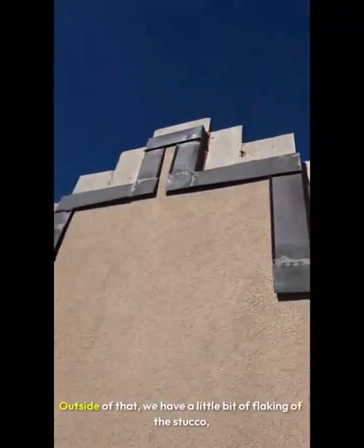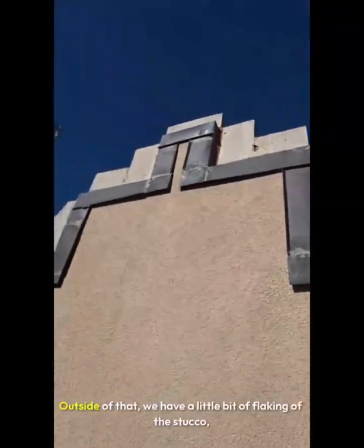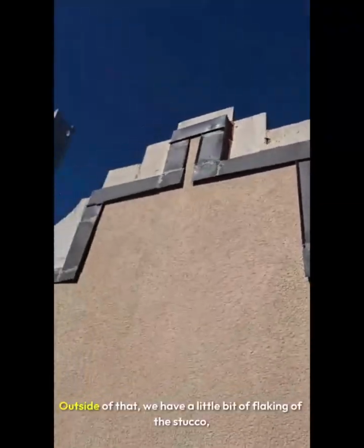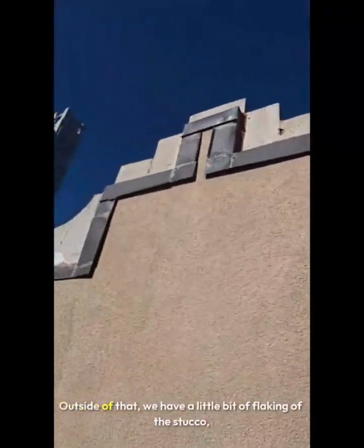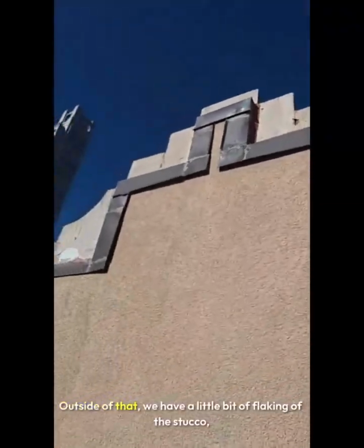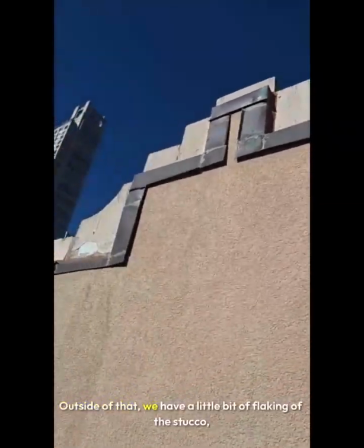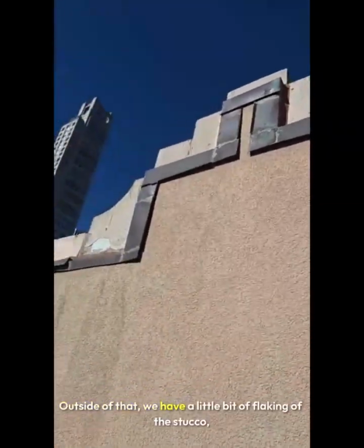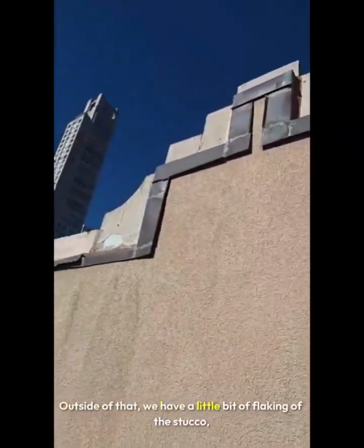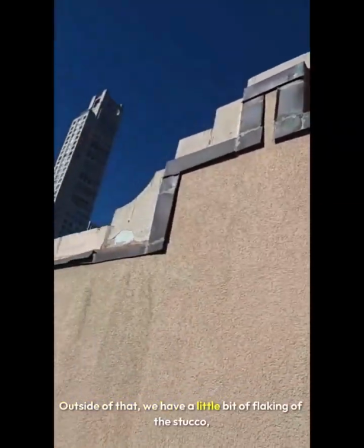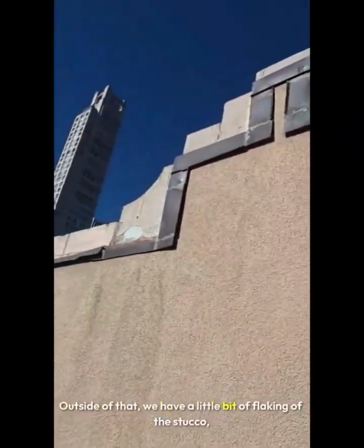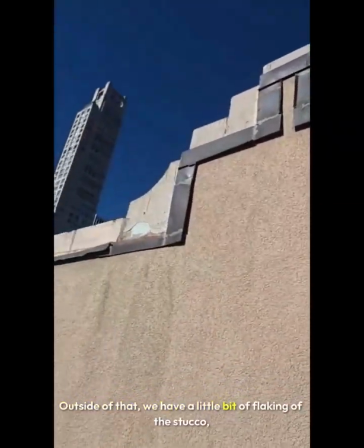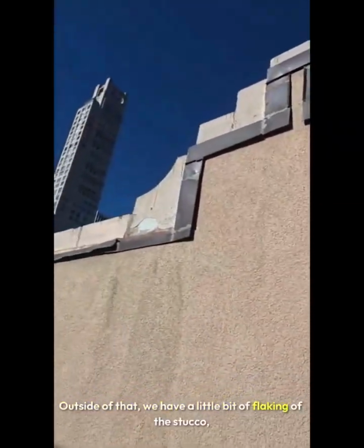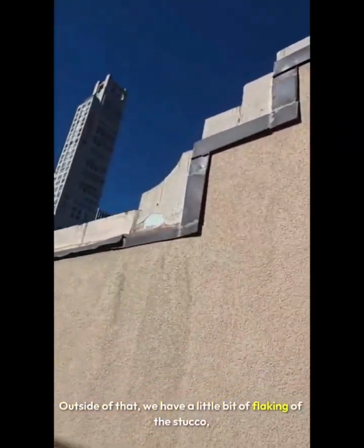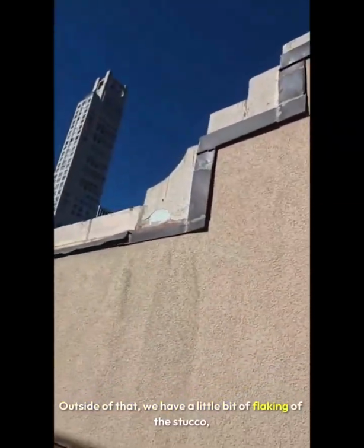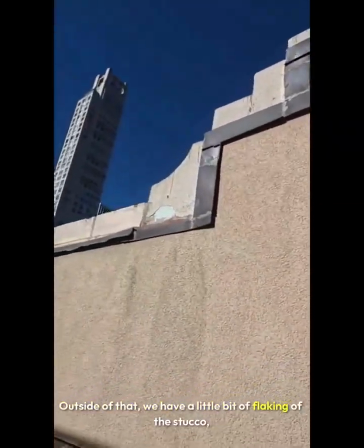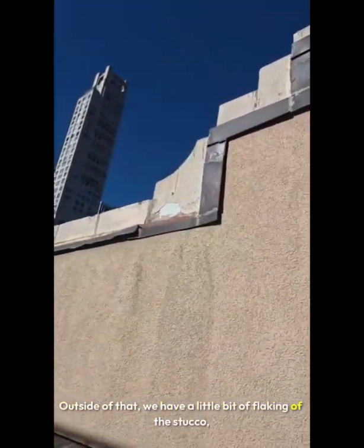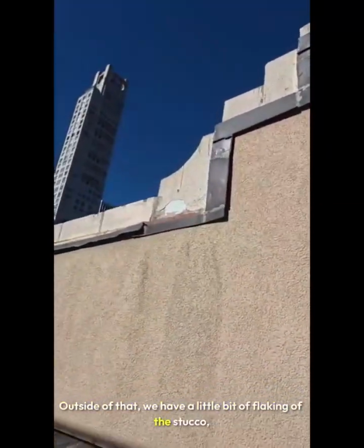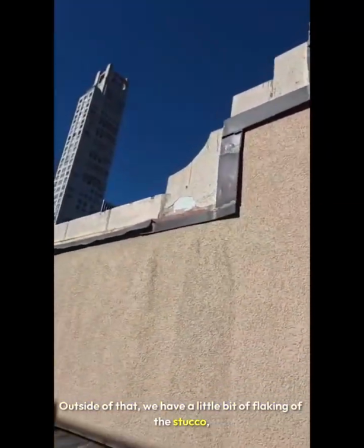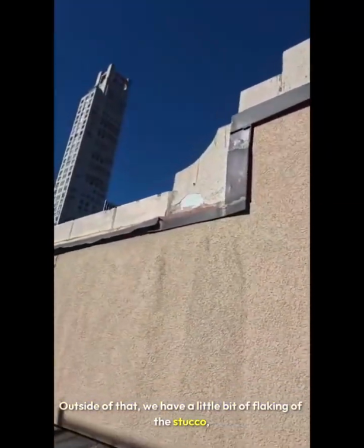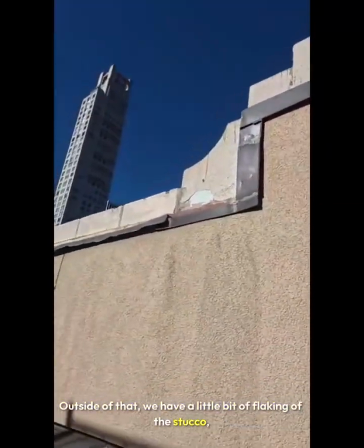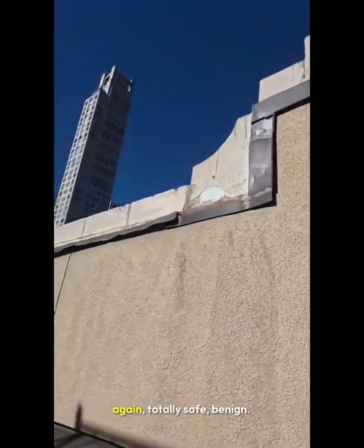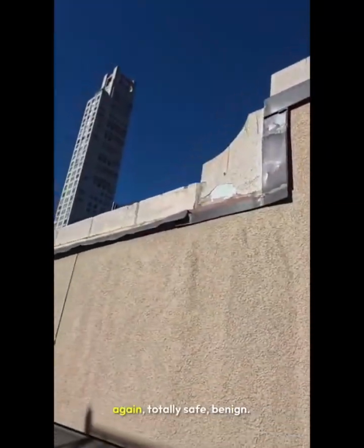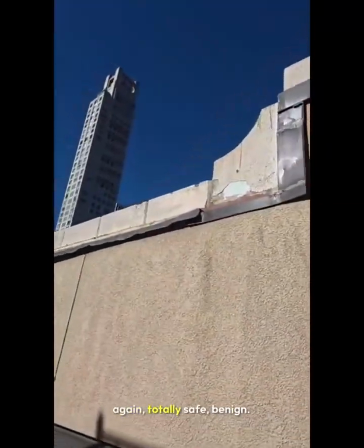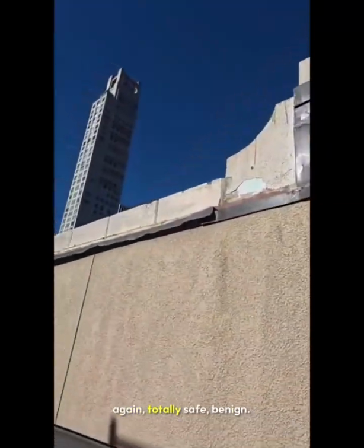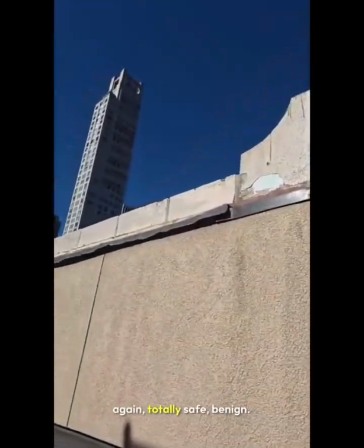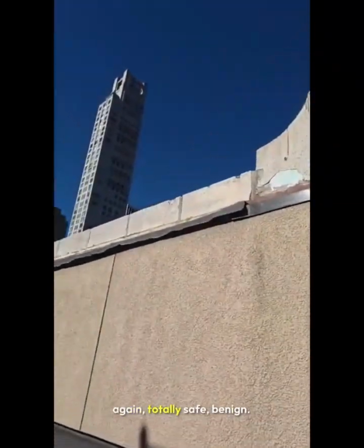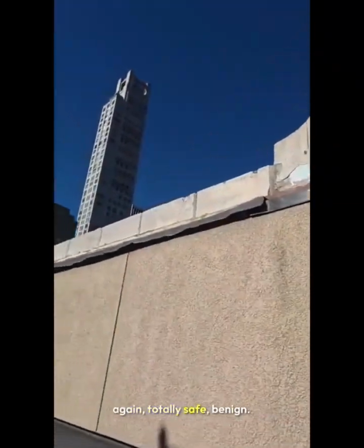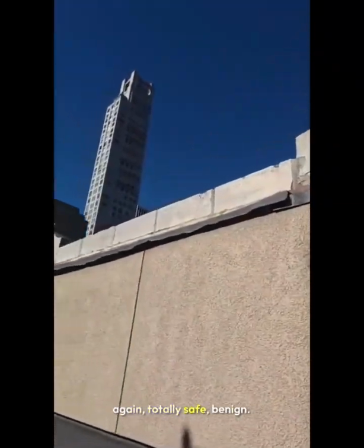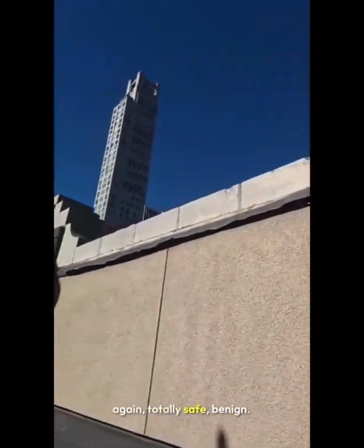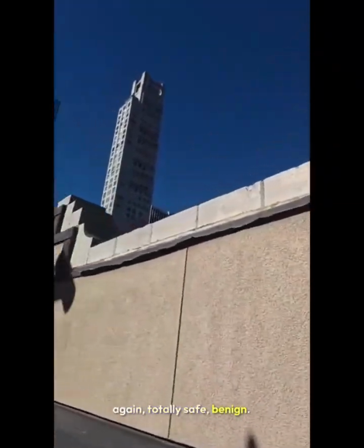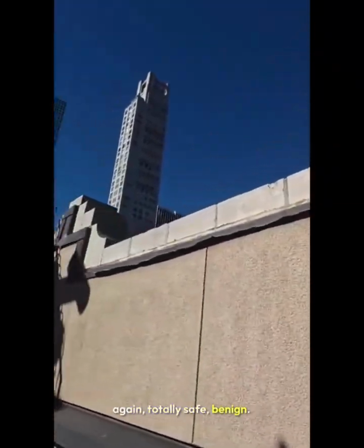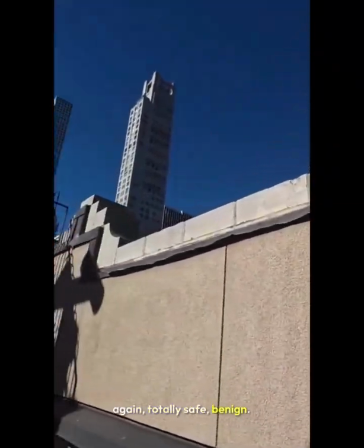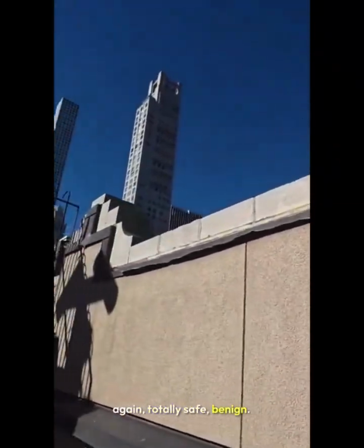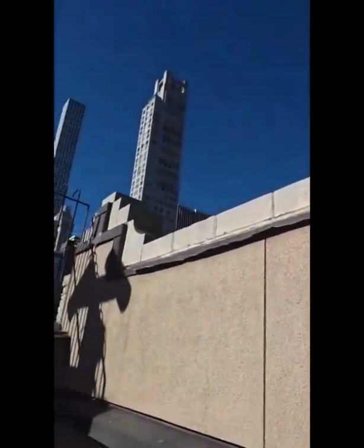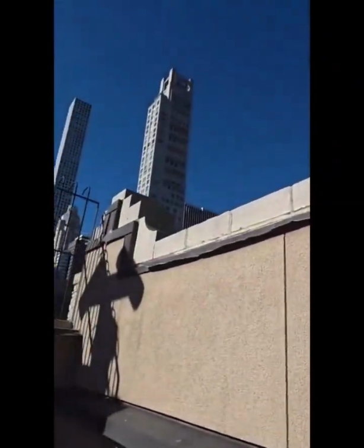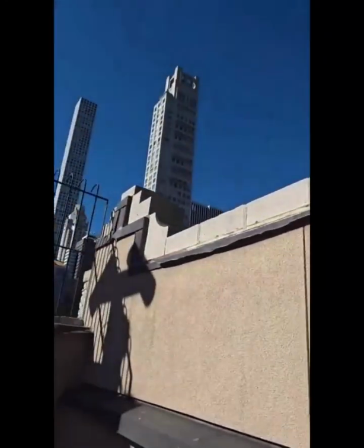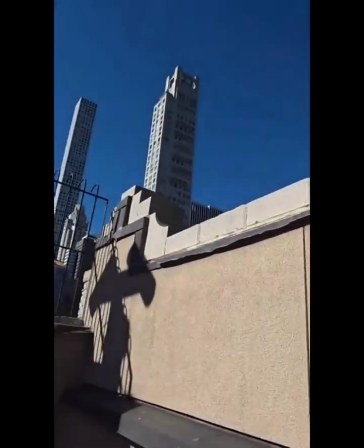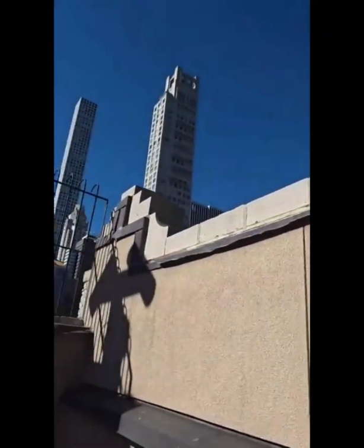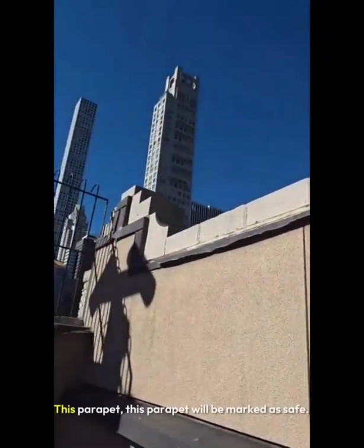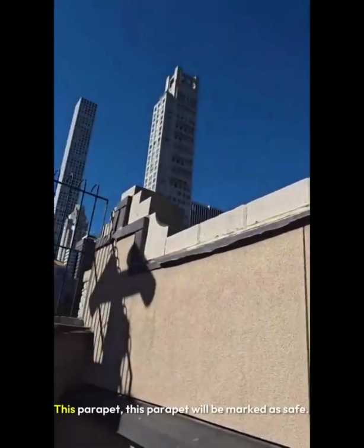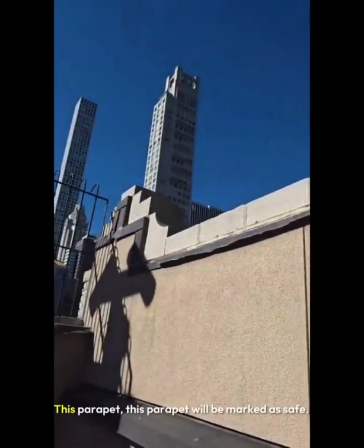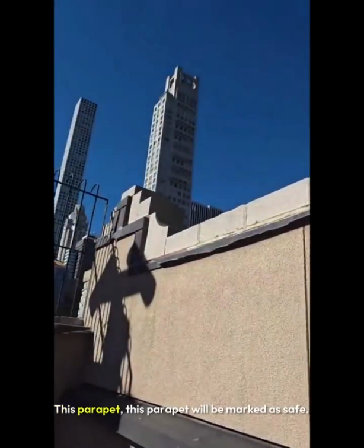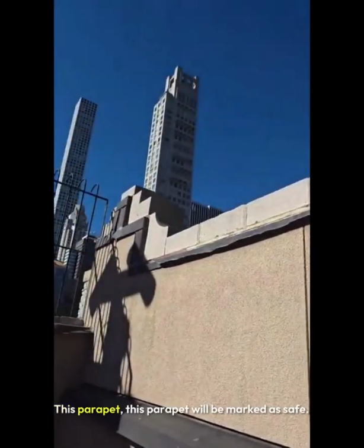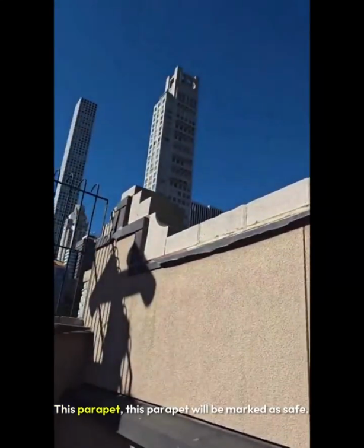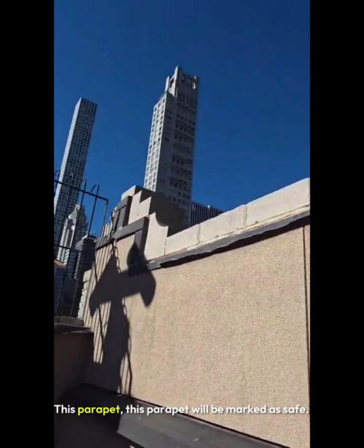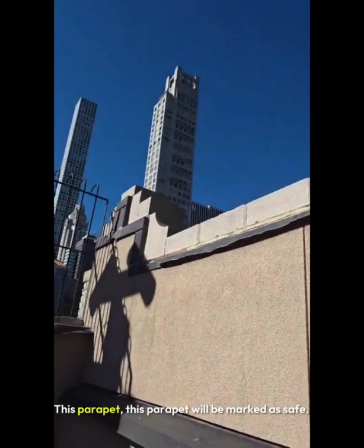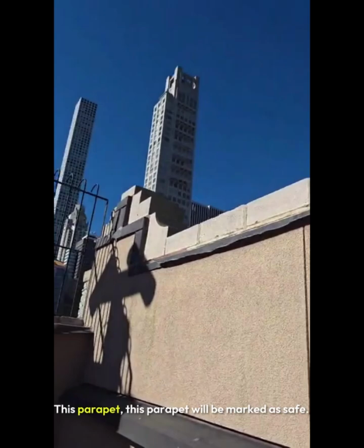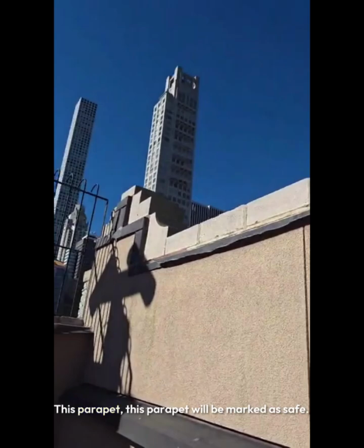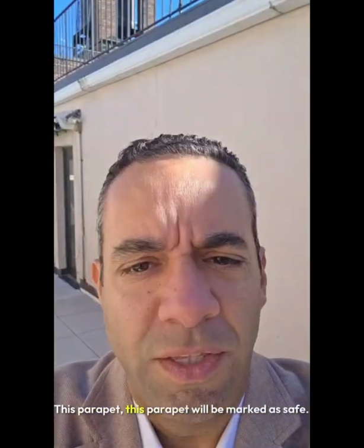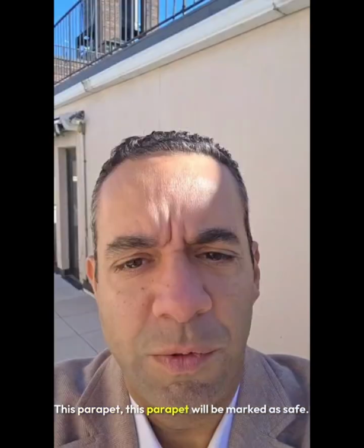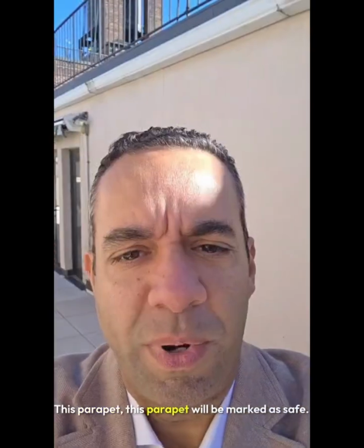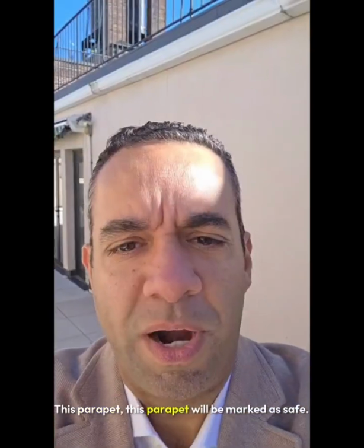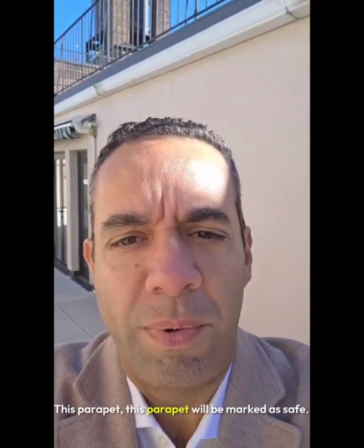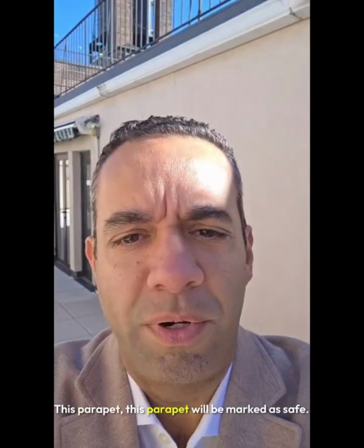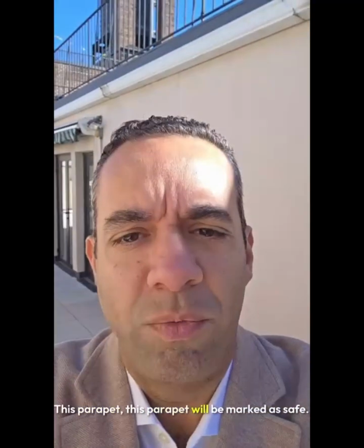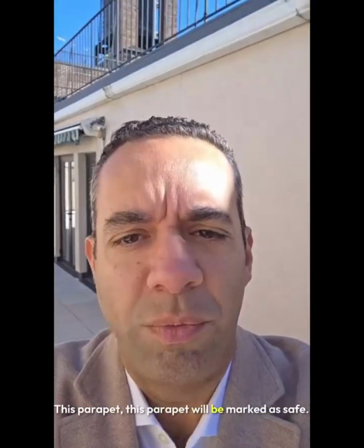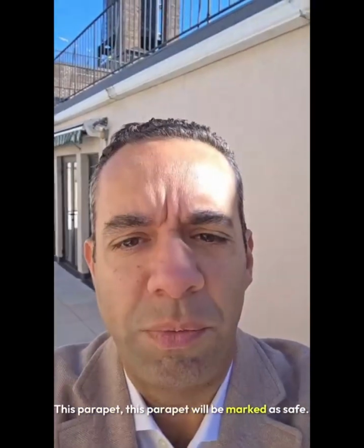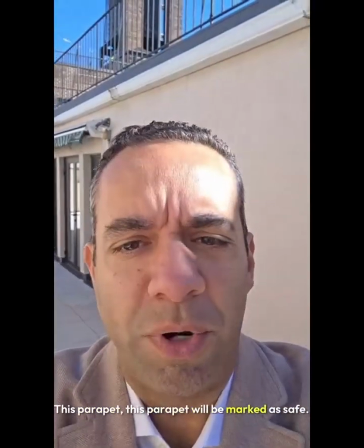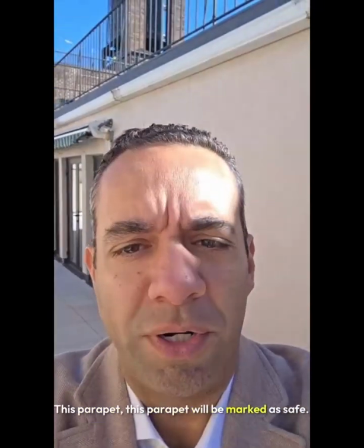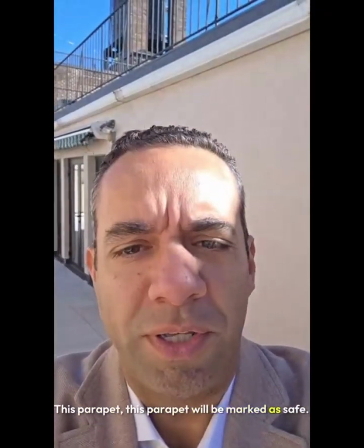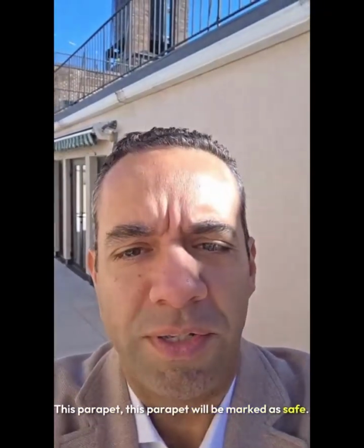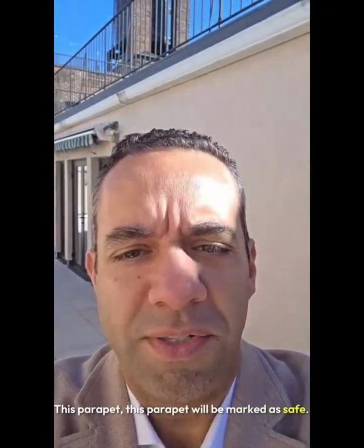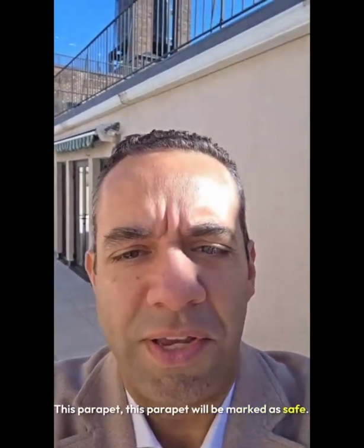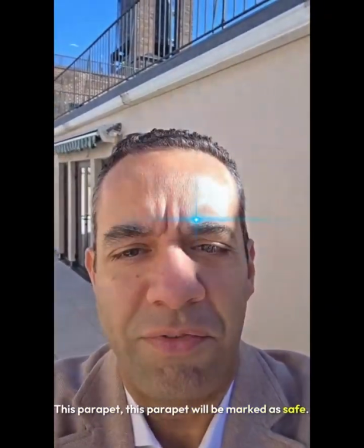Outside of that, we have a little bit of flaking of the stucco — totally safe, benign. This parapet will be marked as safe.